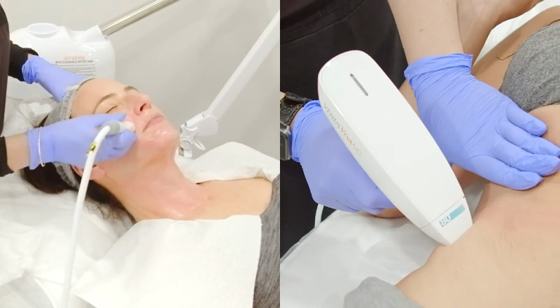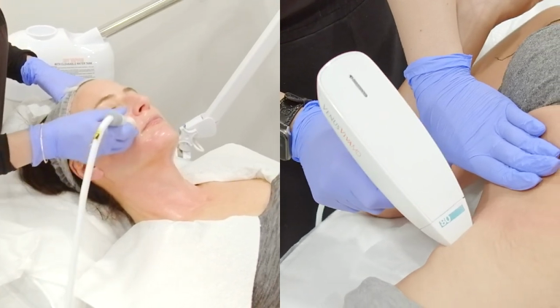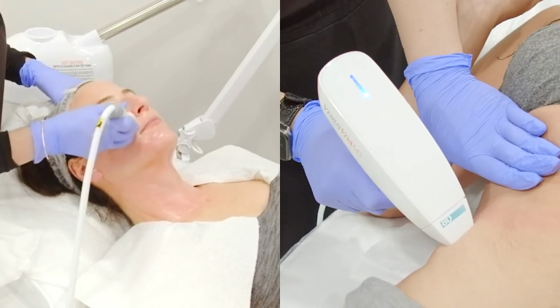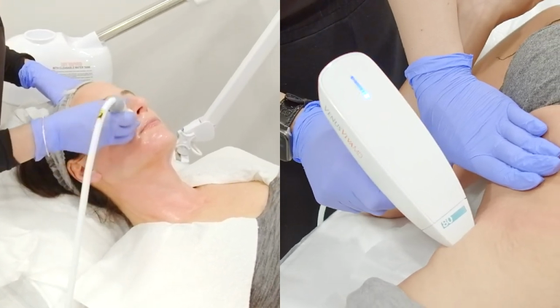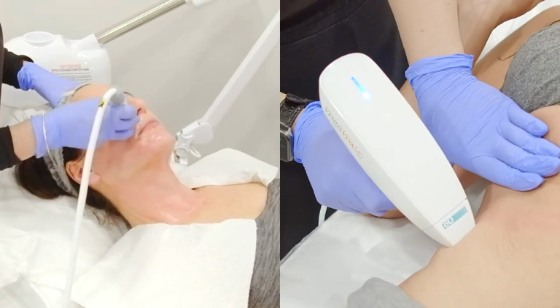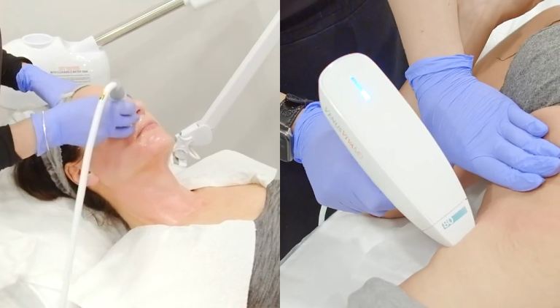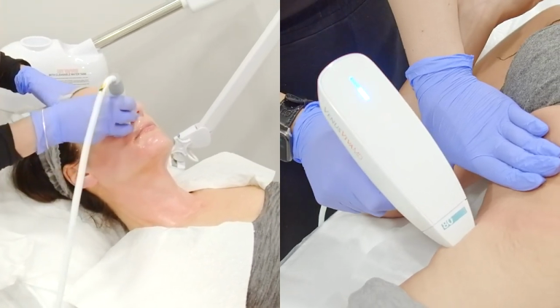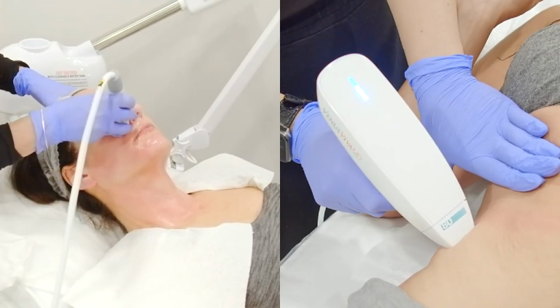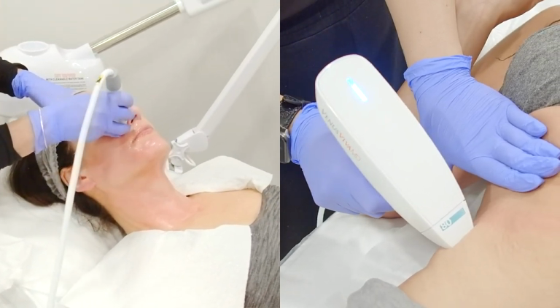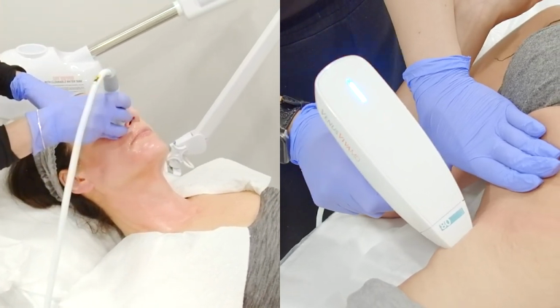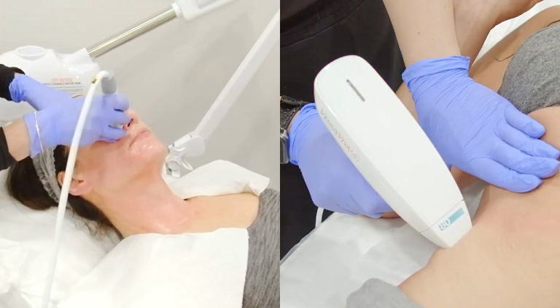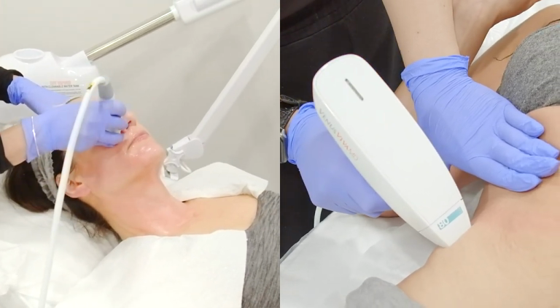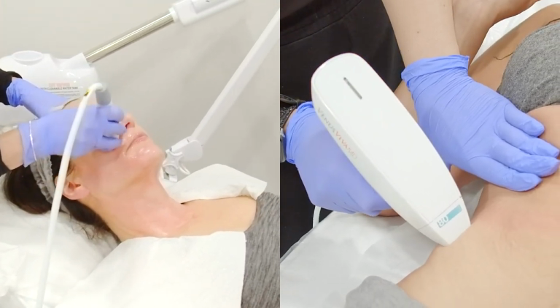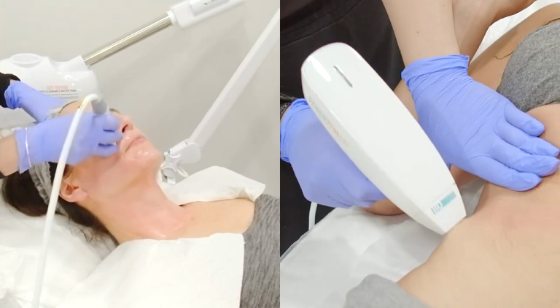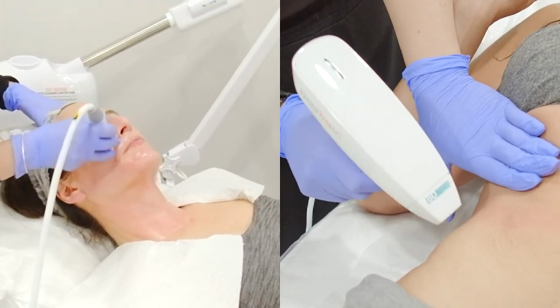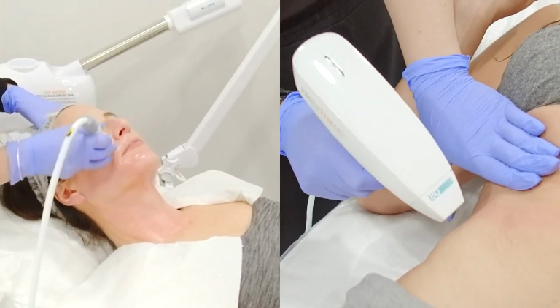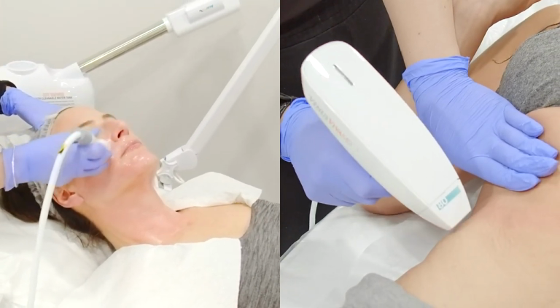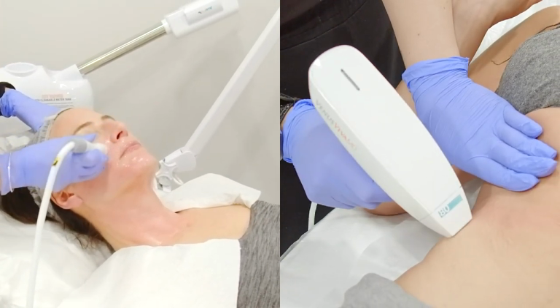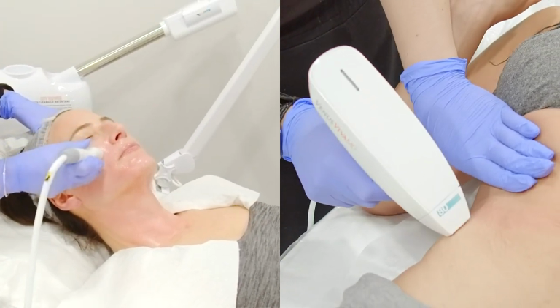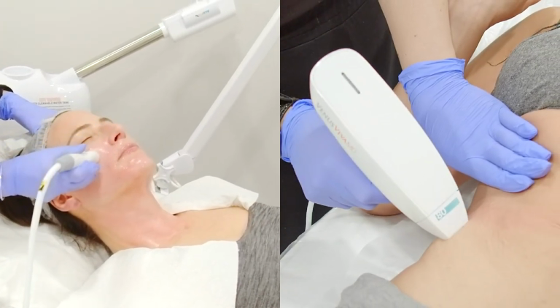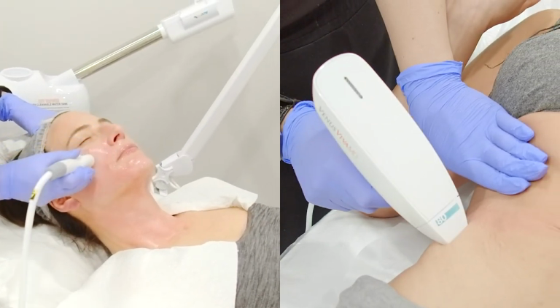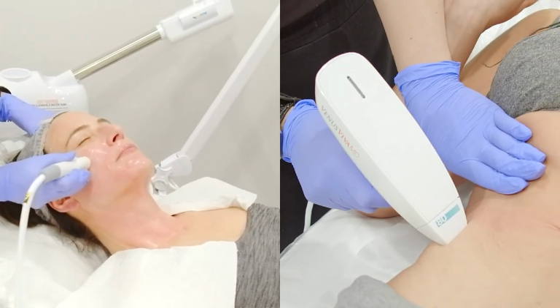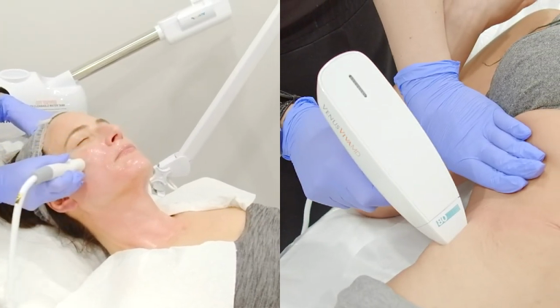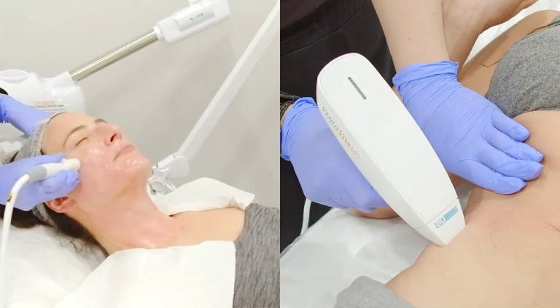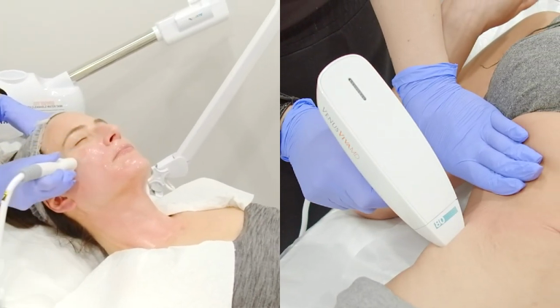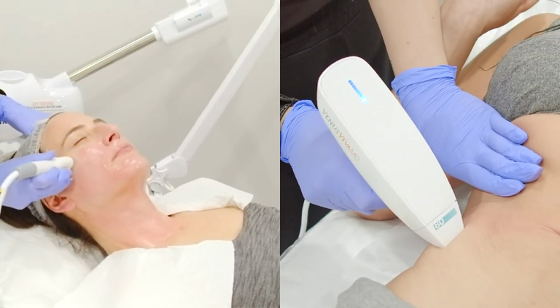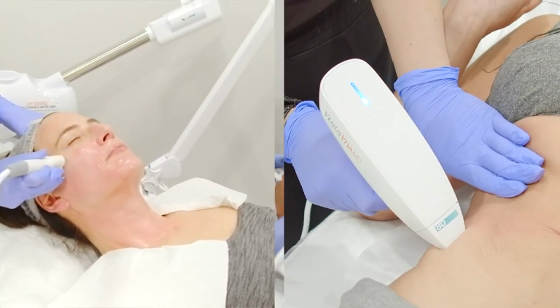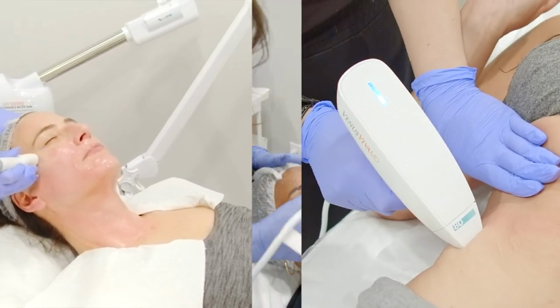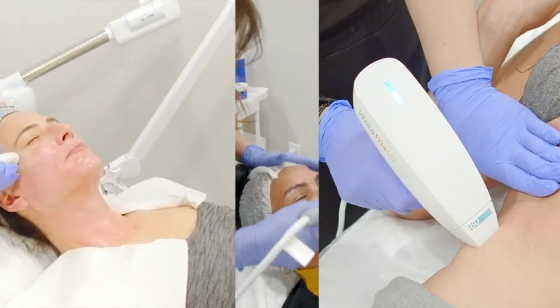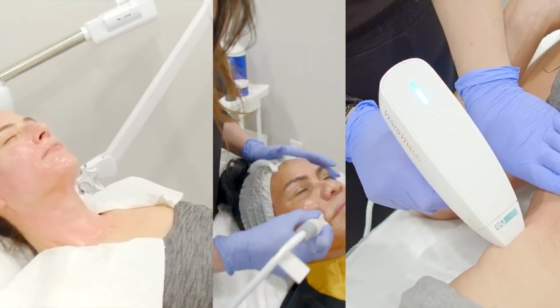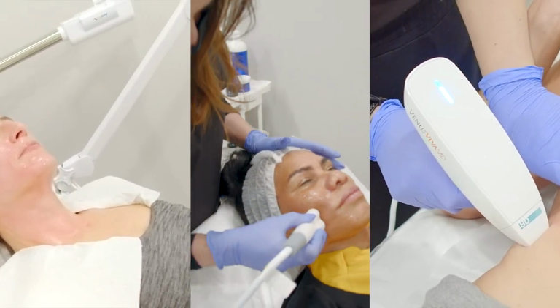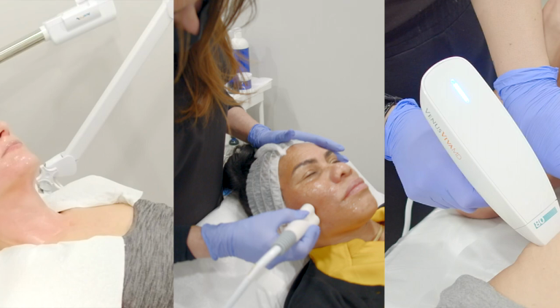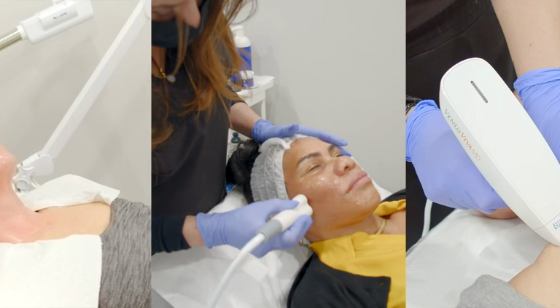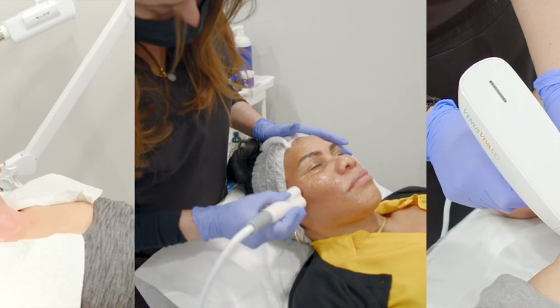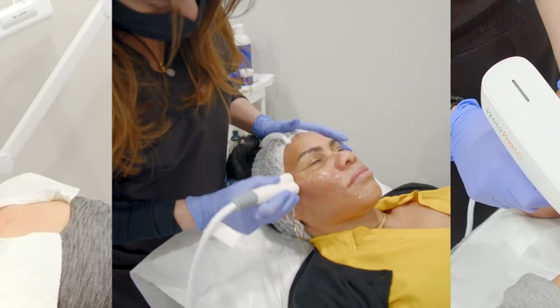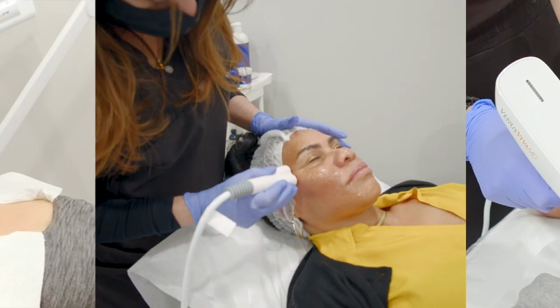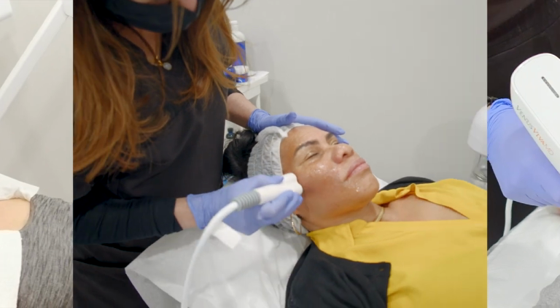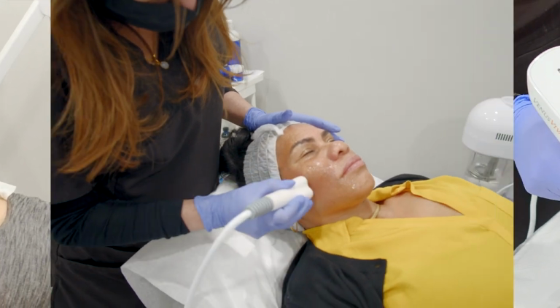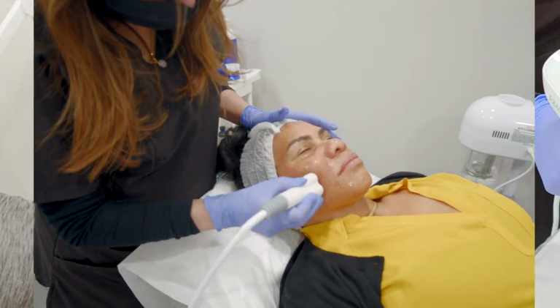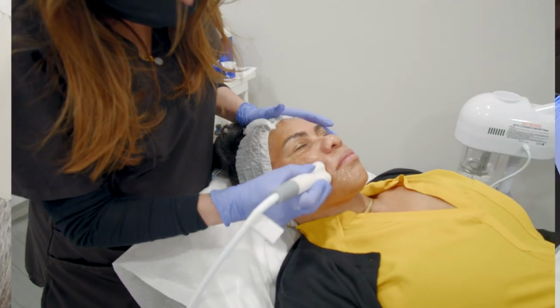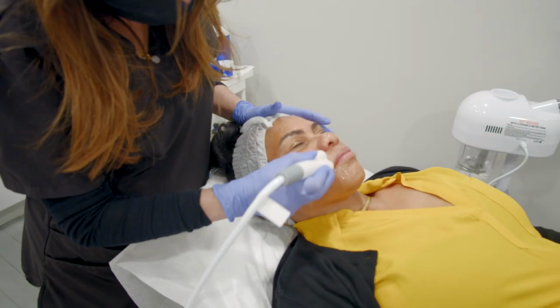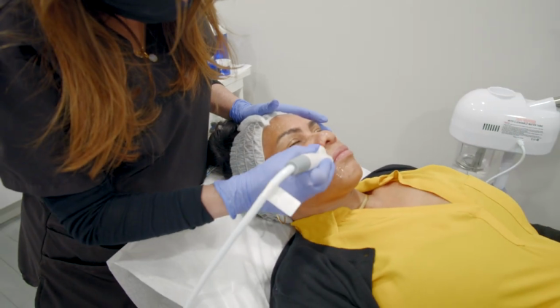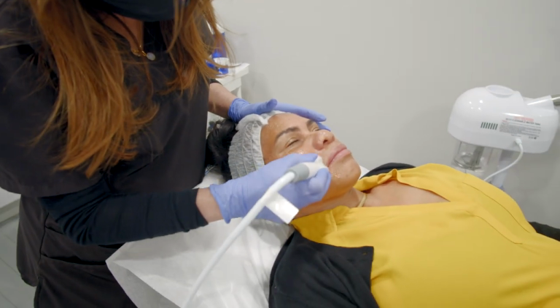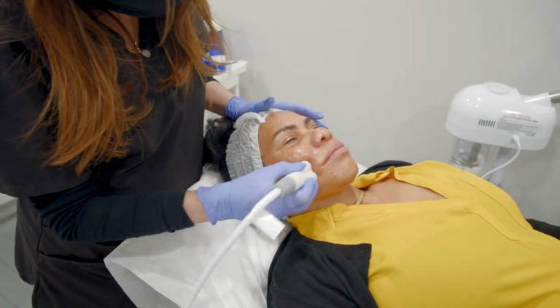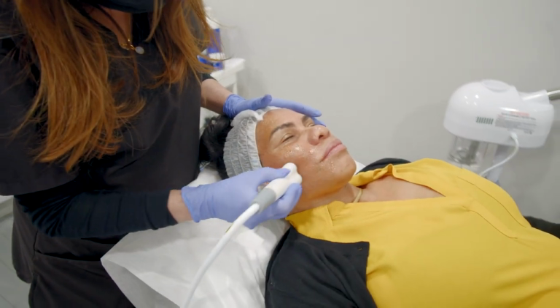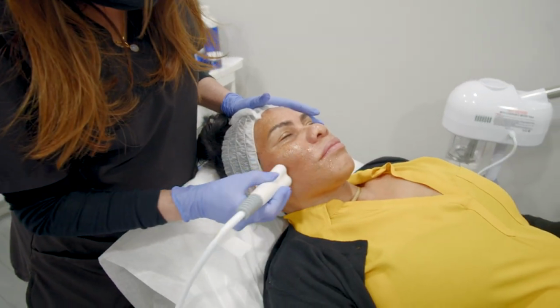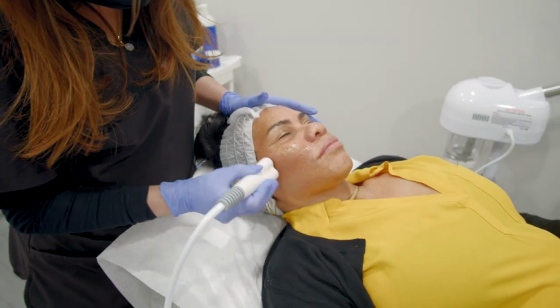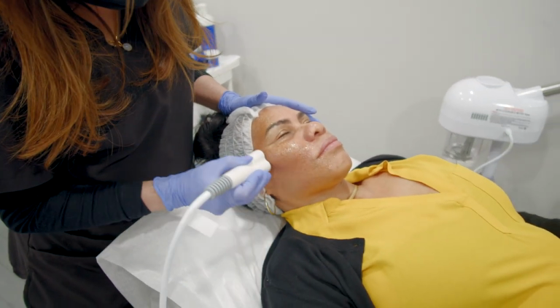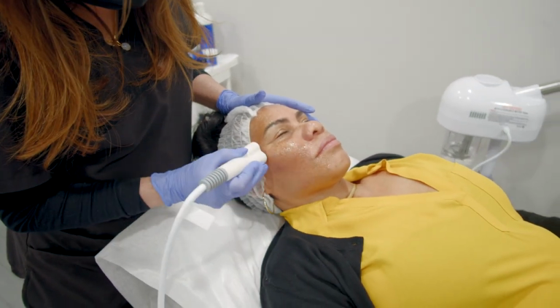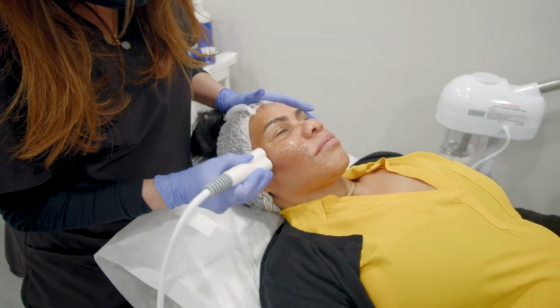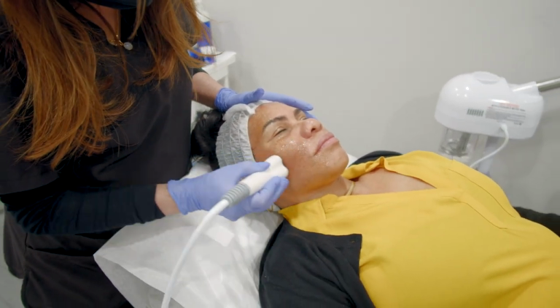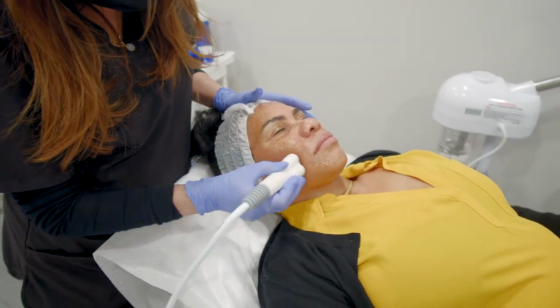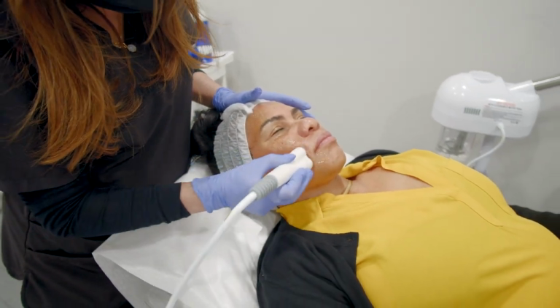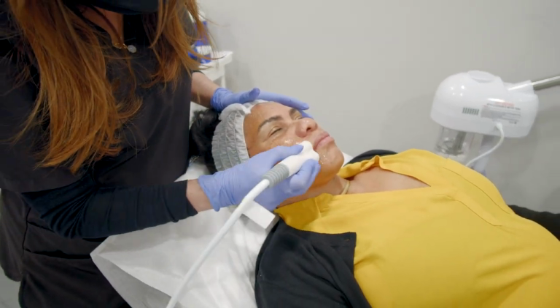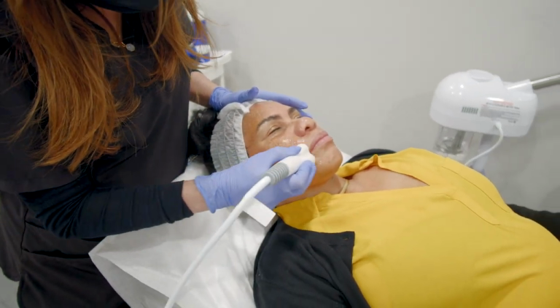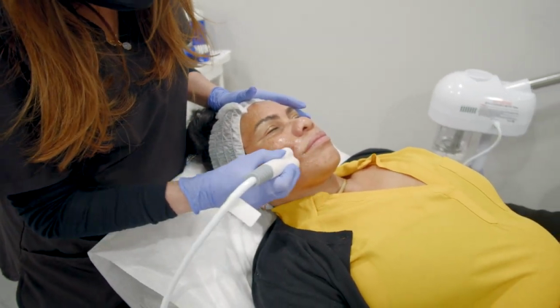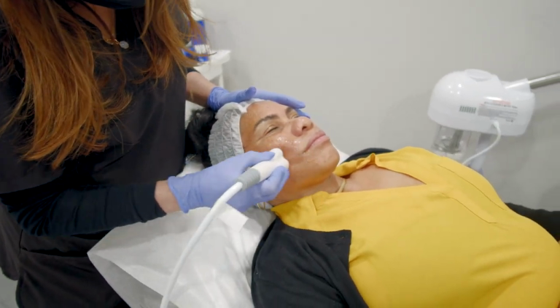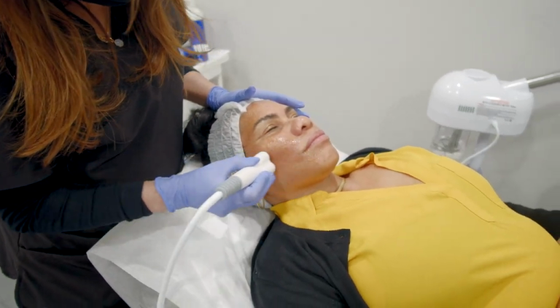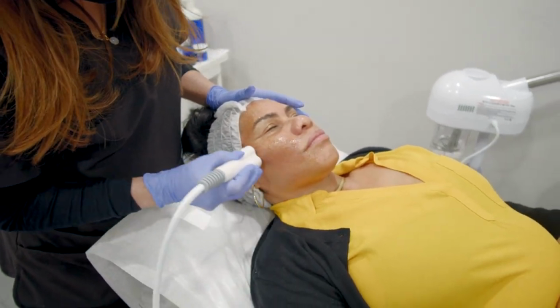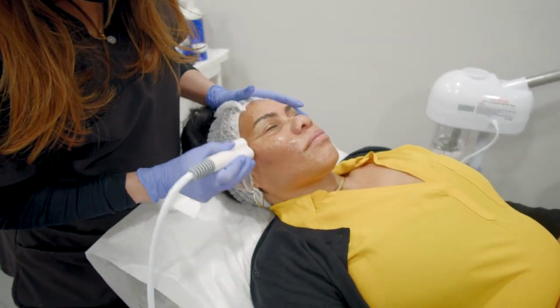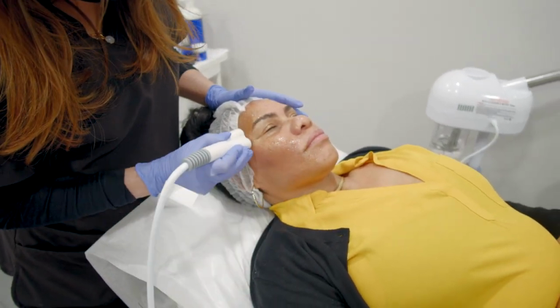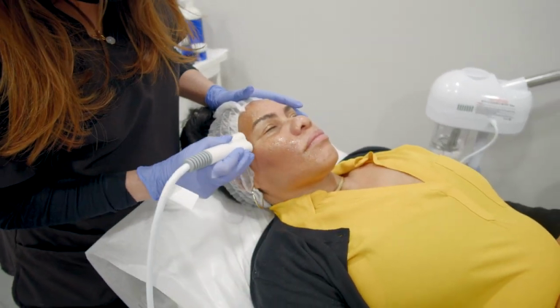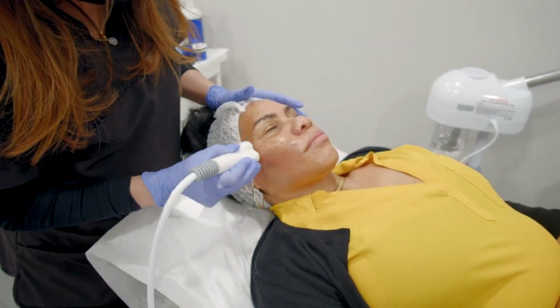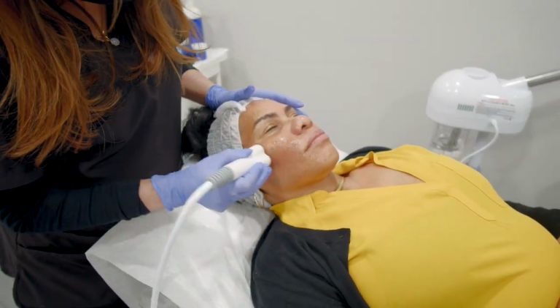And unlike most other skin resurfacing treatments, Venus Viva MD is safe for all skin tones, even for the darker complexions.